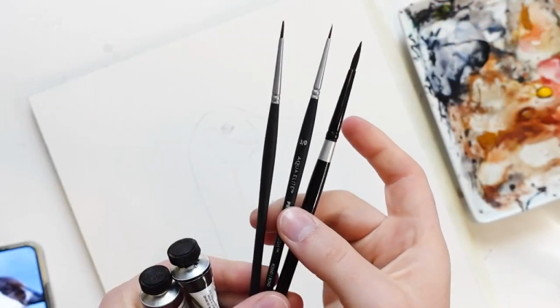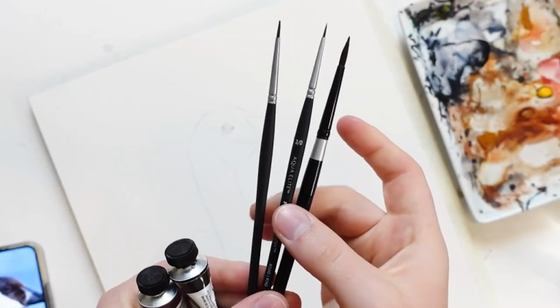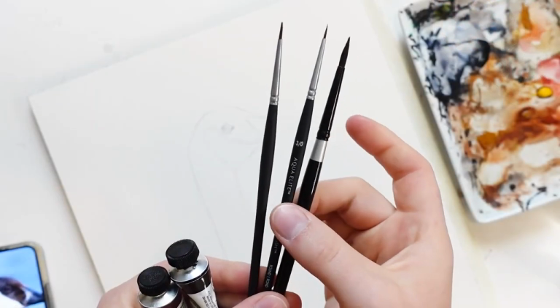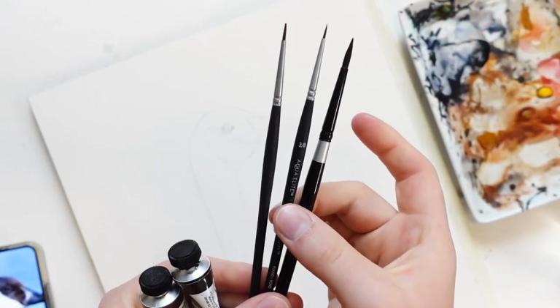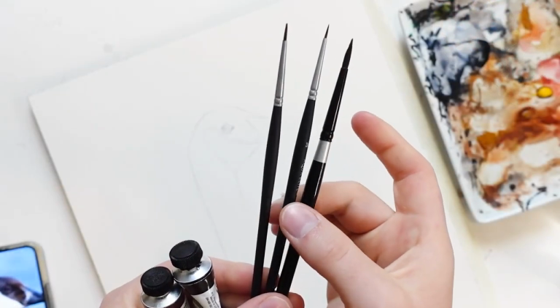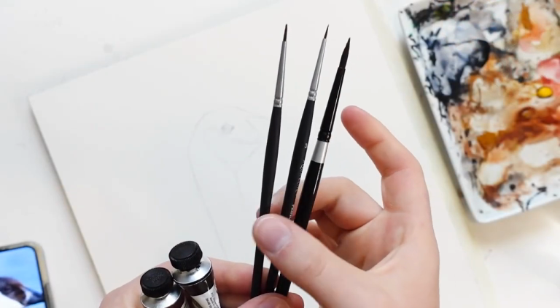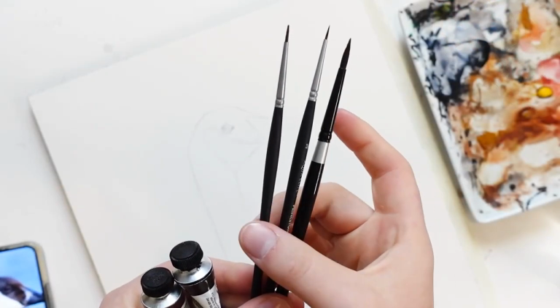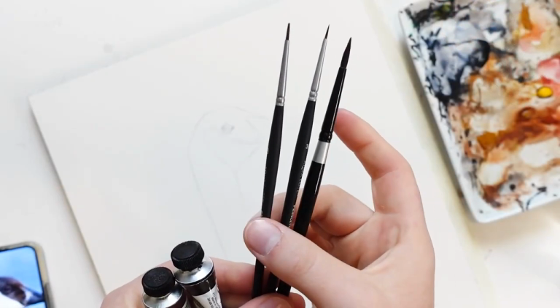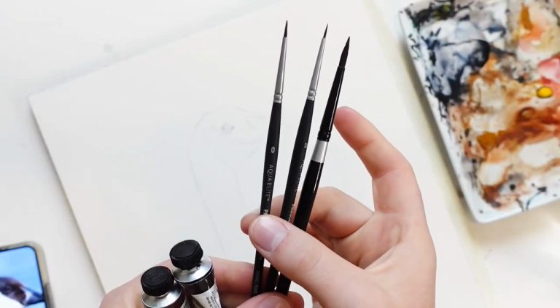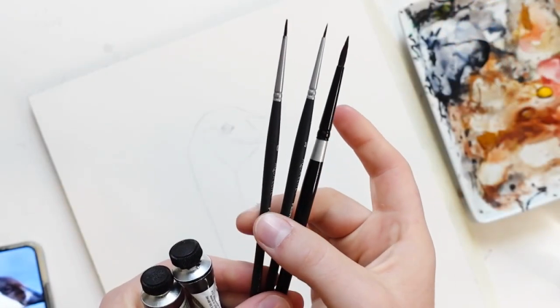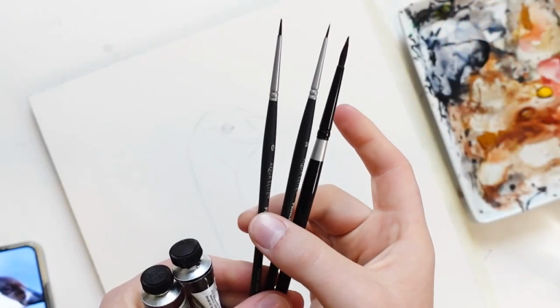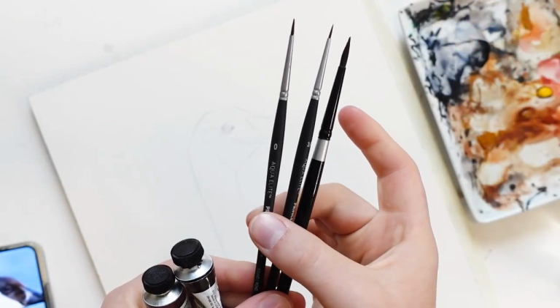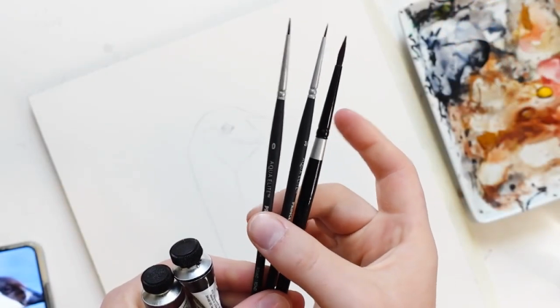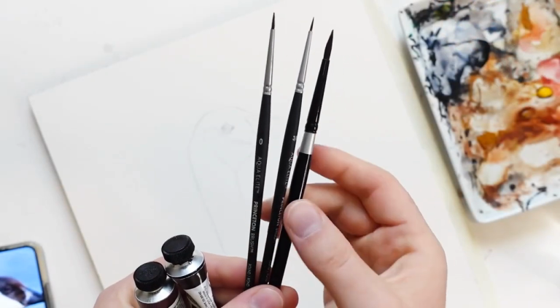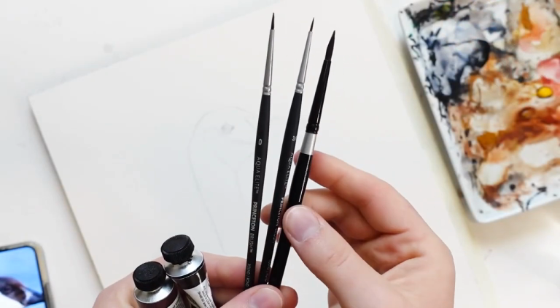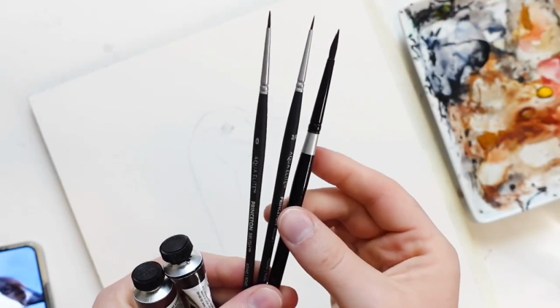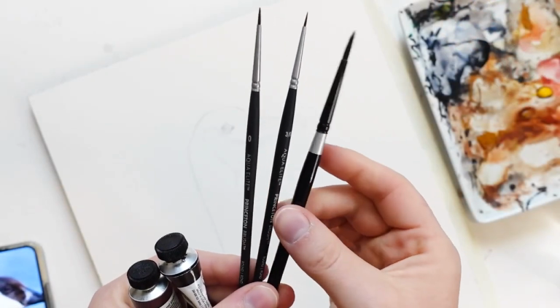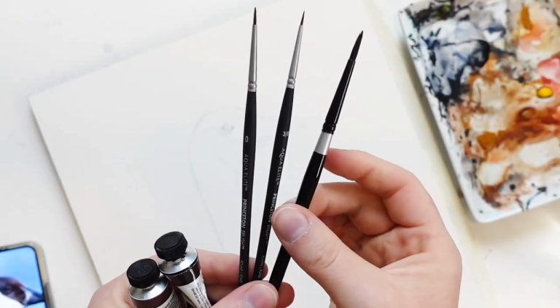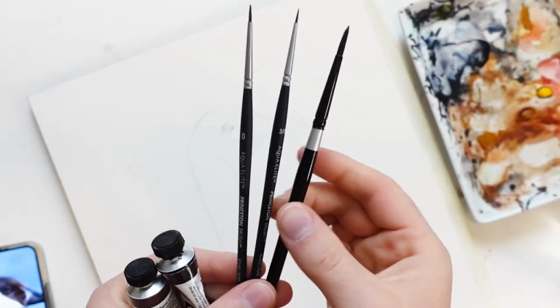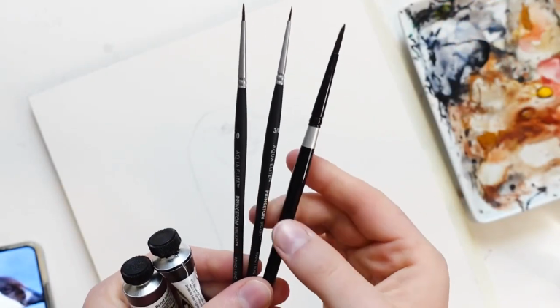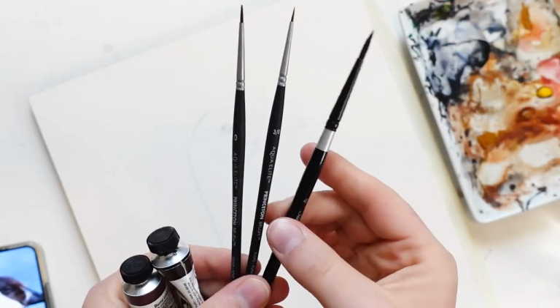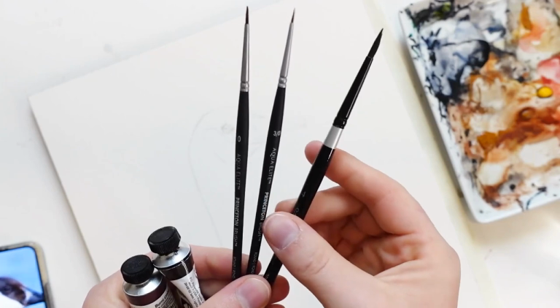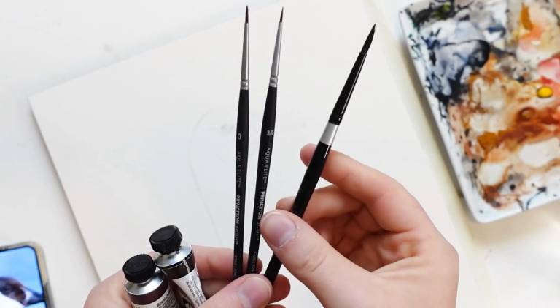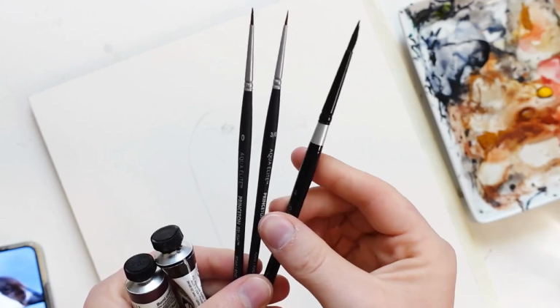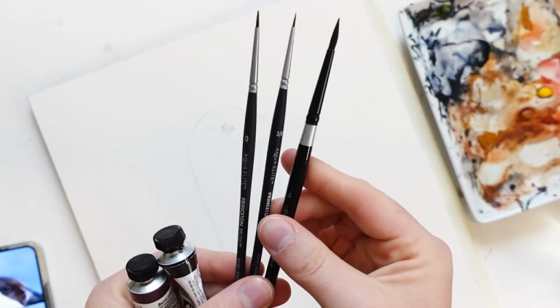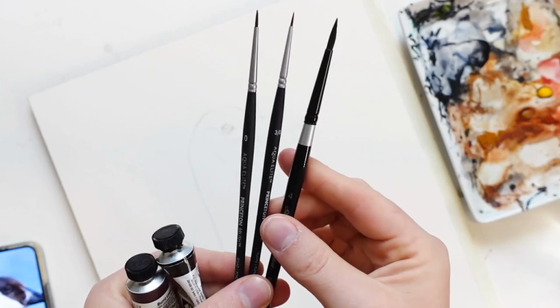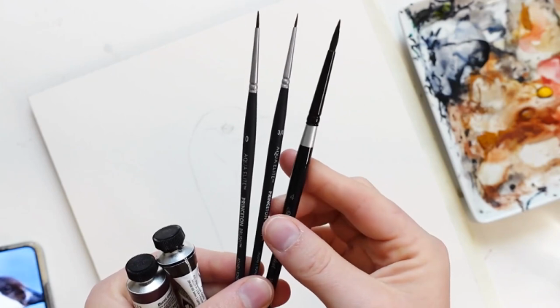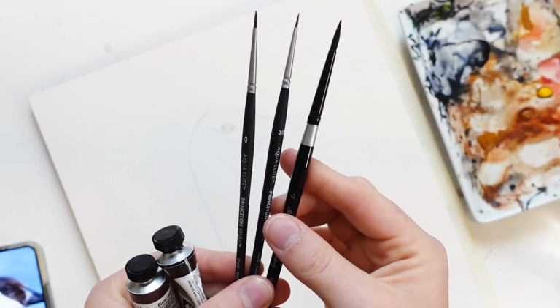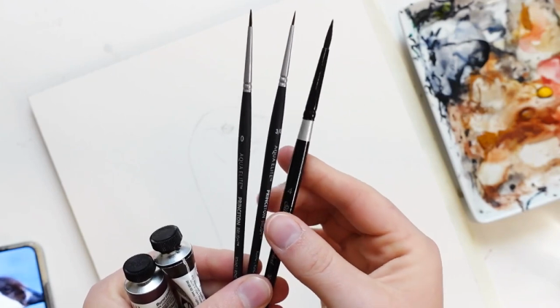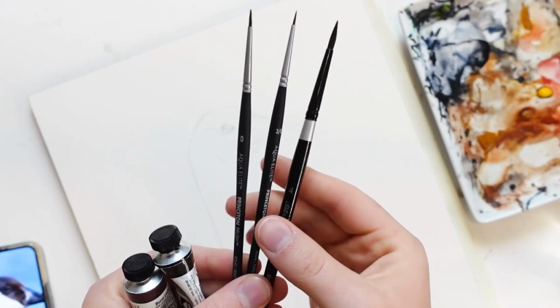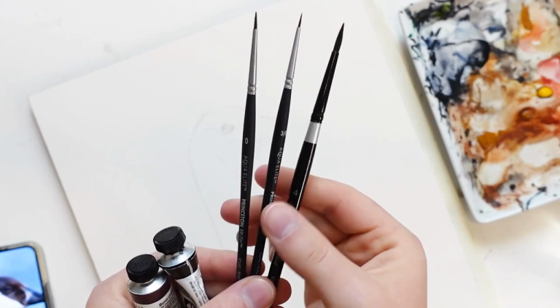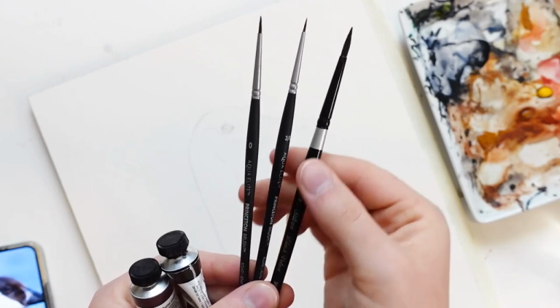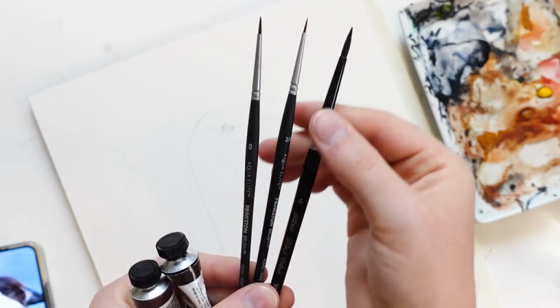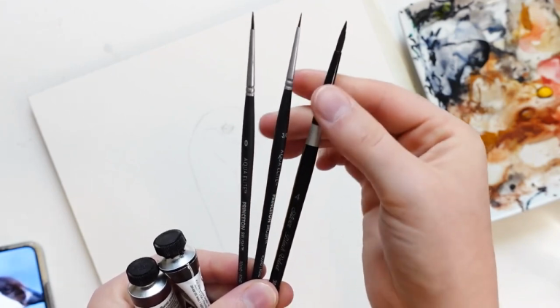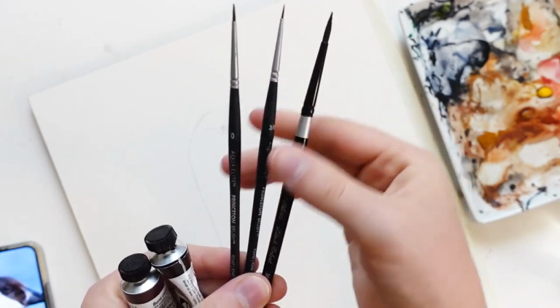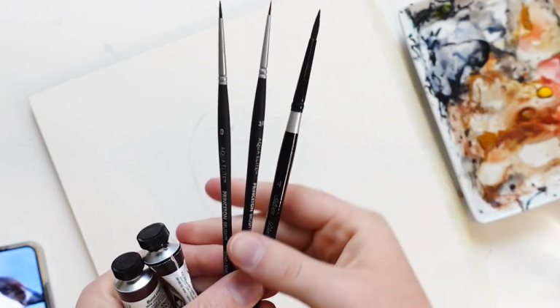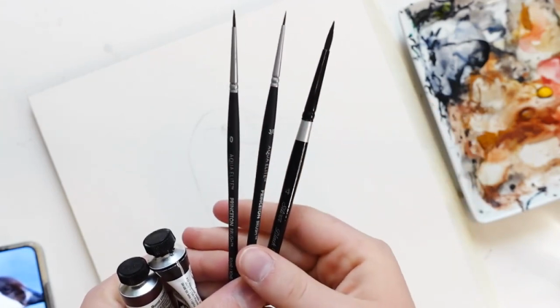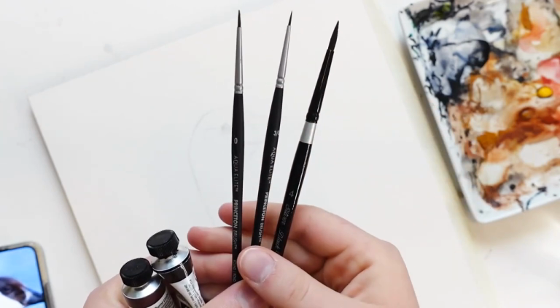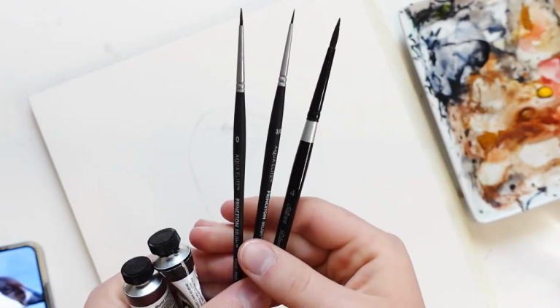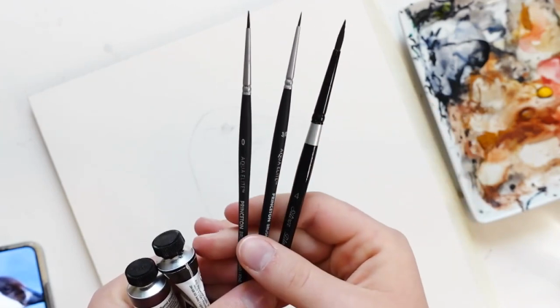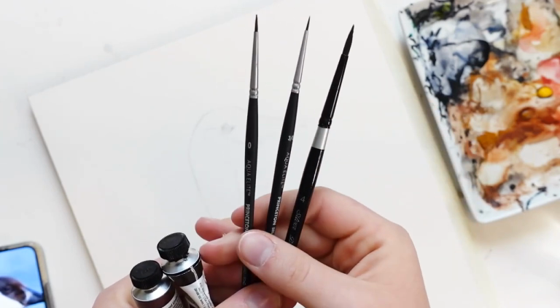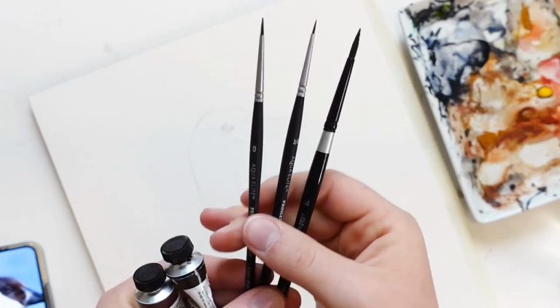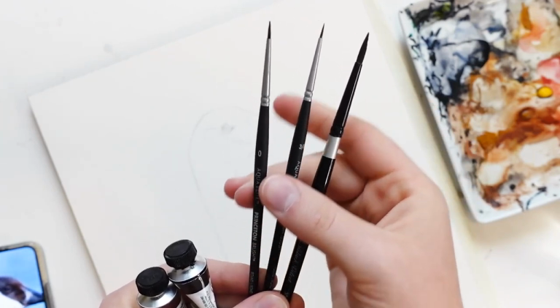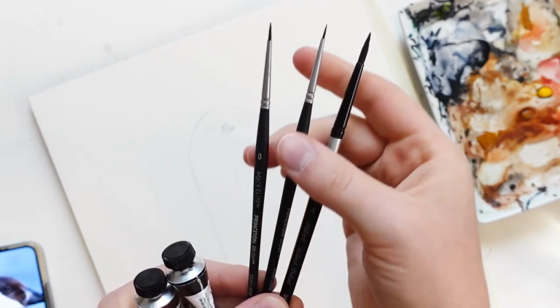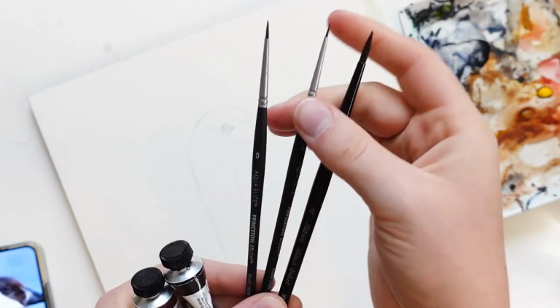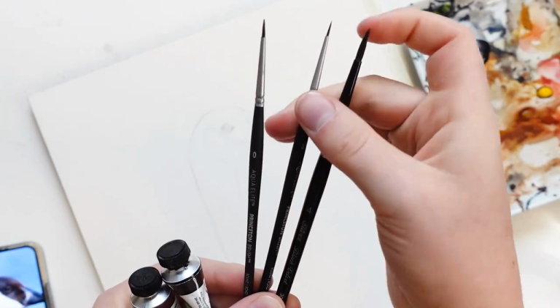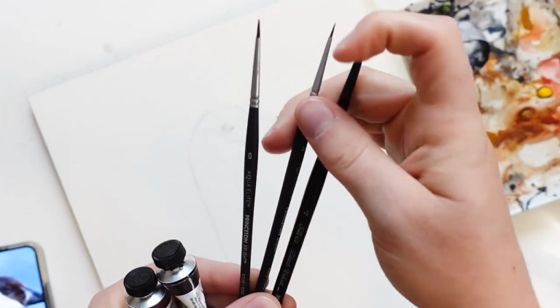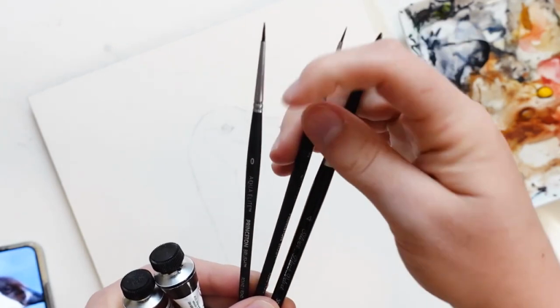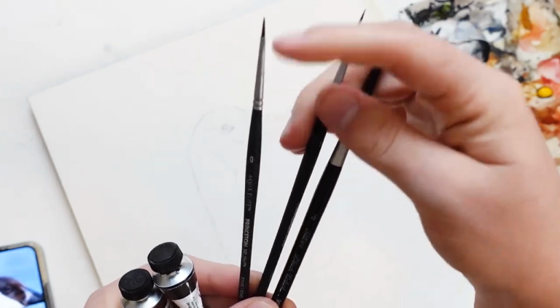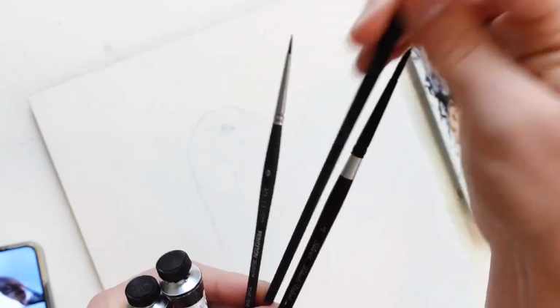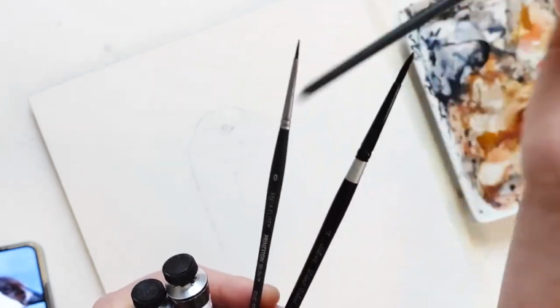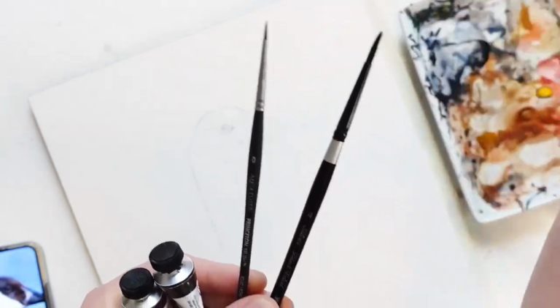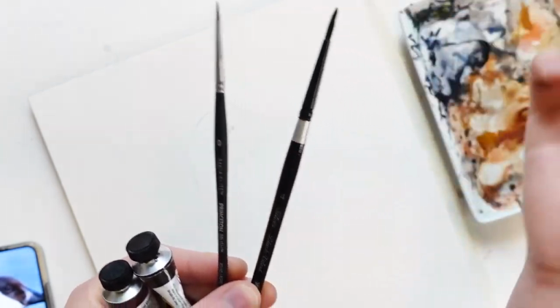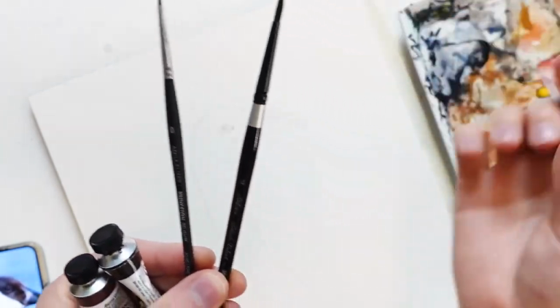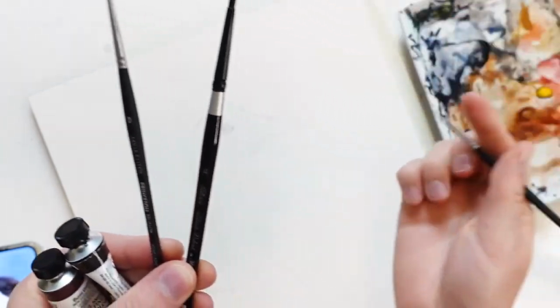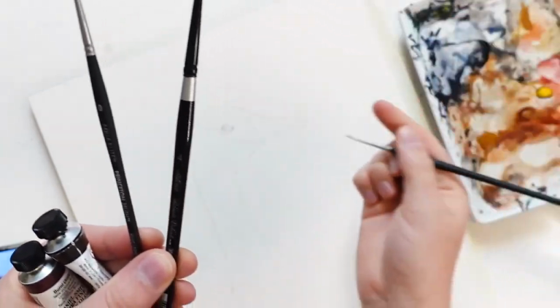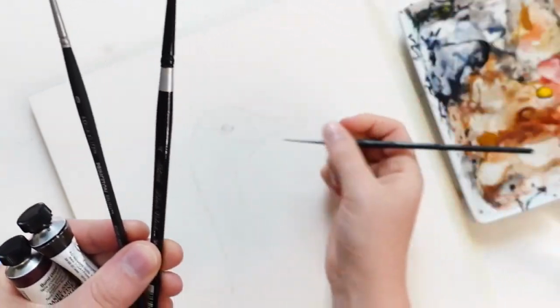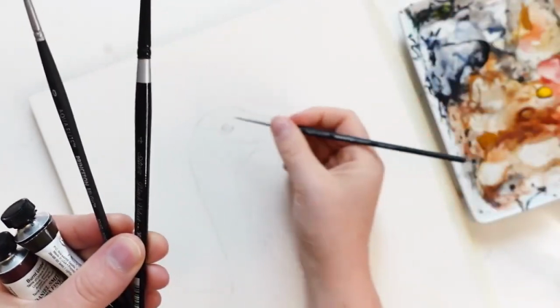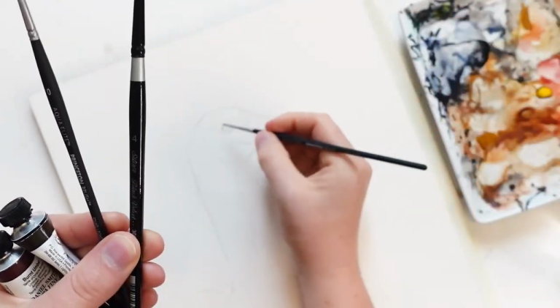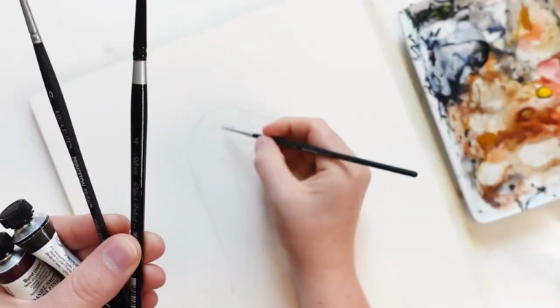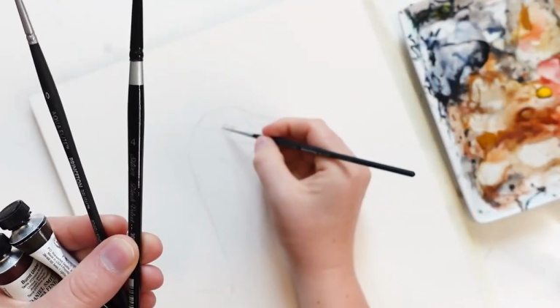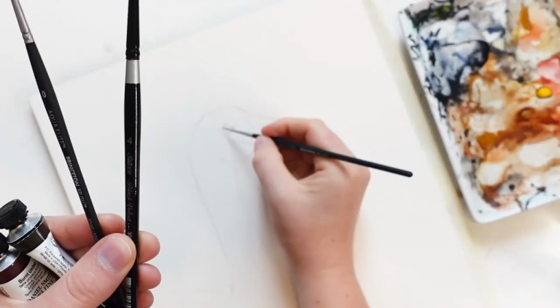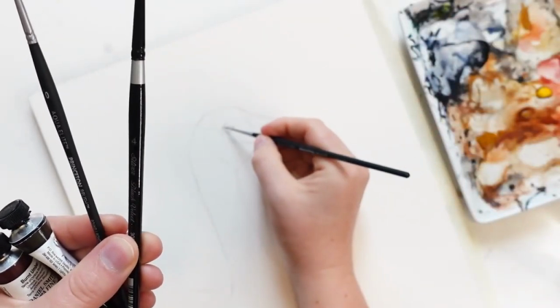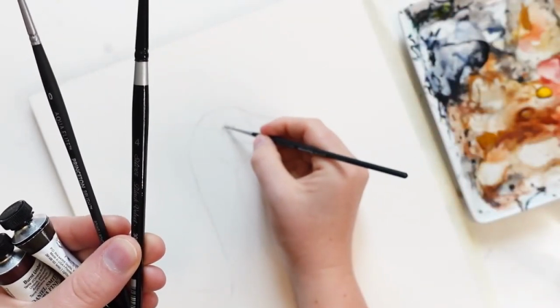For the first part of the painting, I'm going to be using some smaller brushes like these ones here. We have a 3 over 0 round and then a number 4 round.